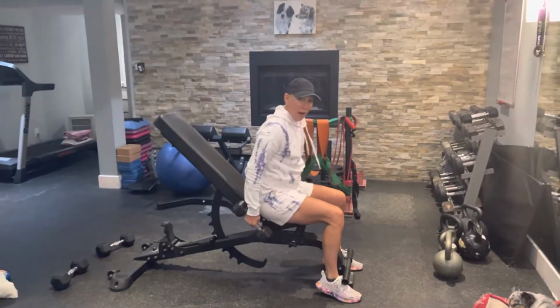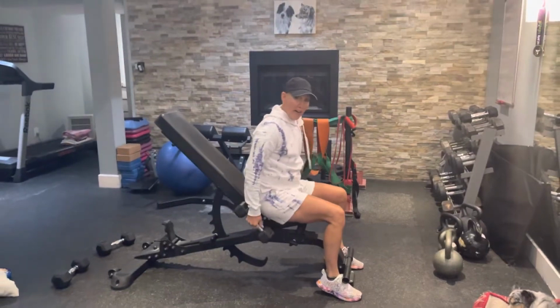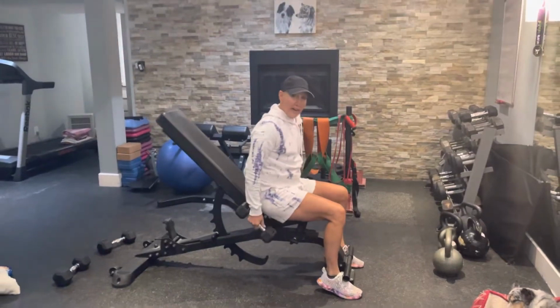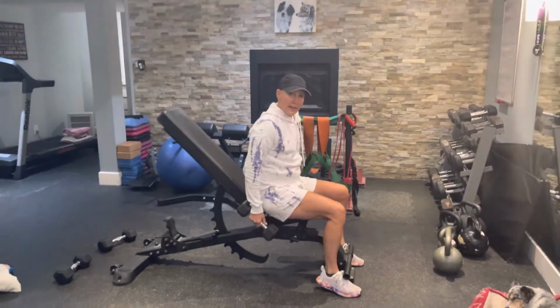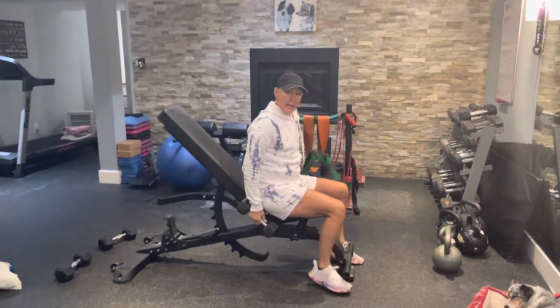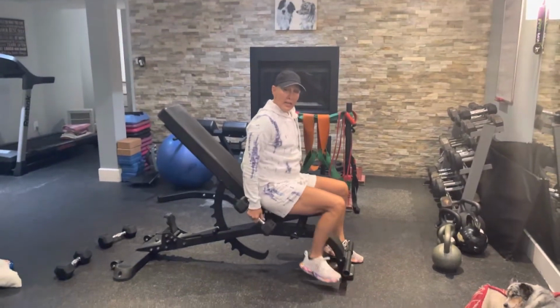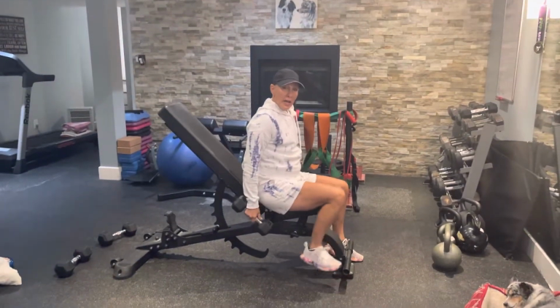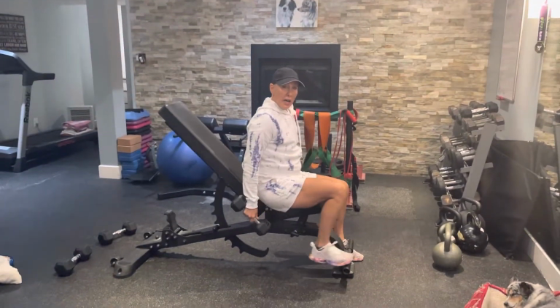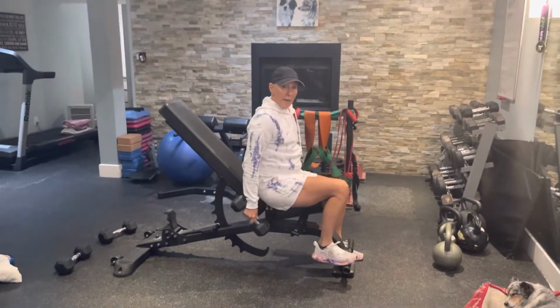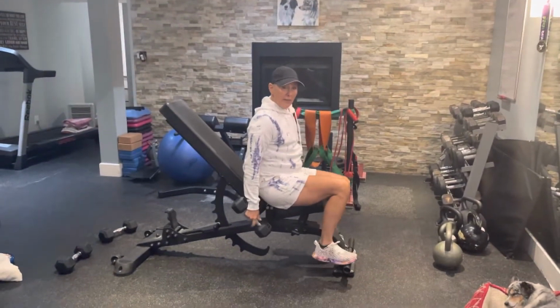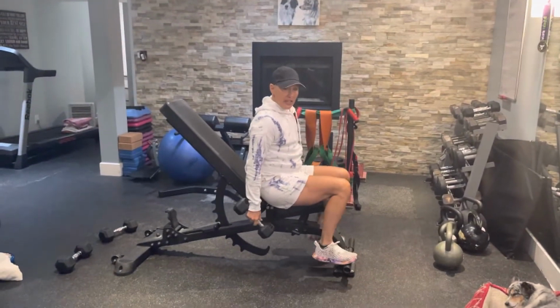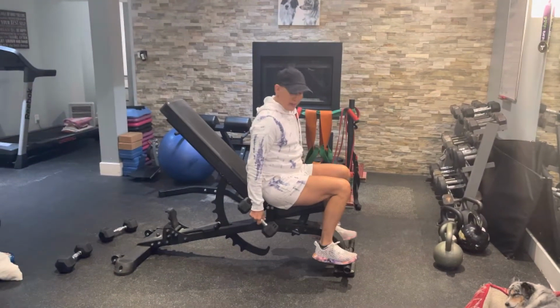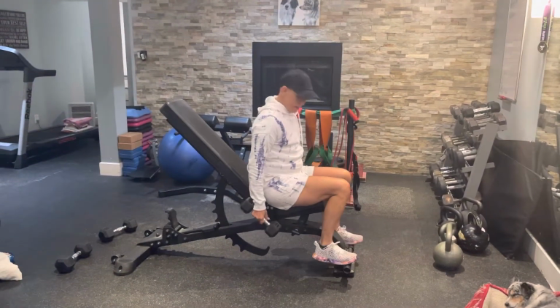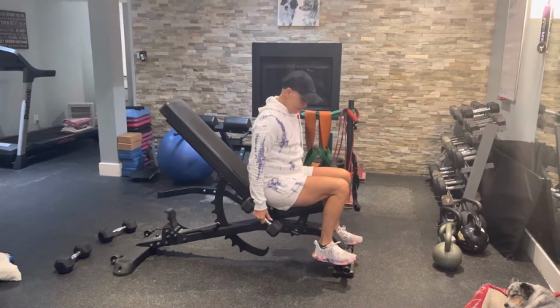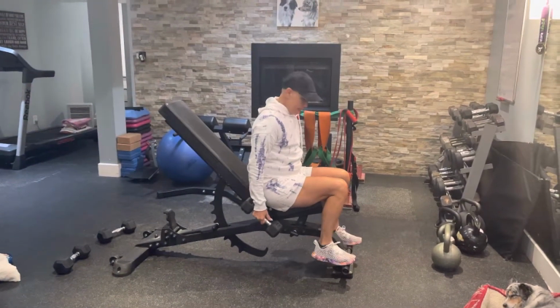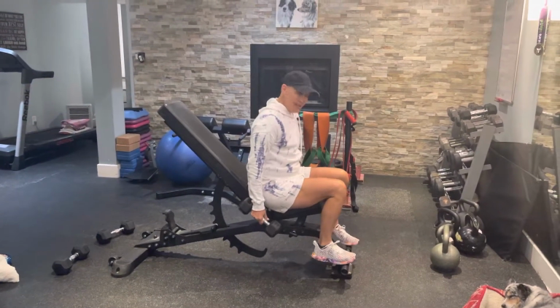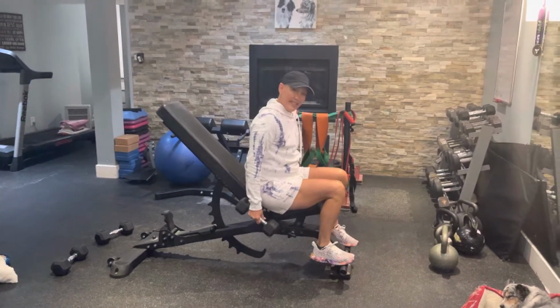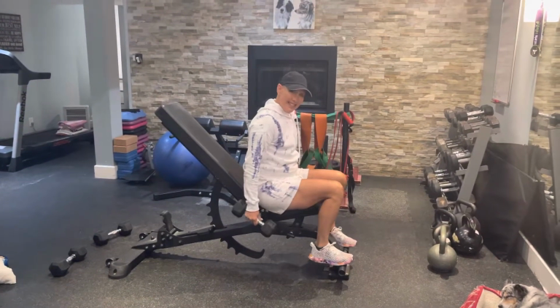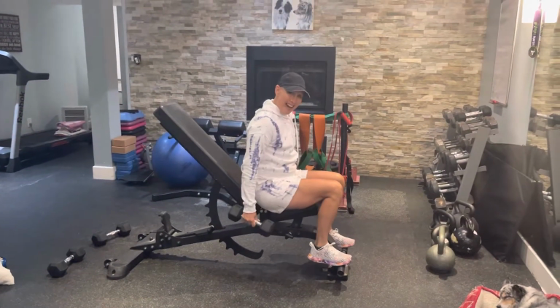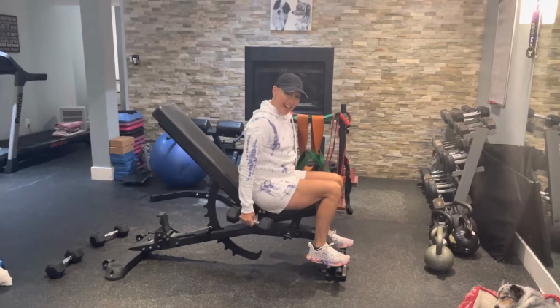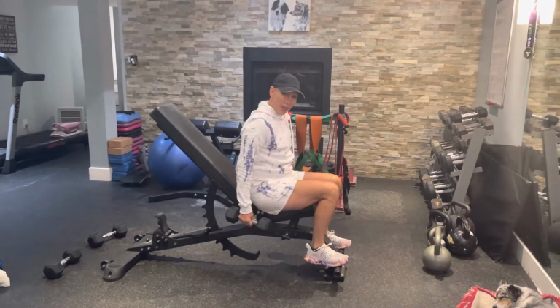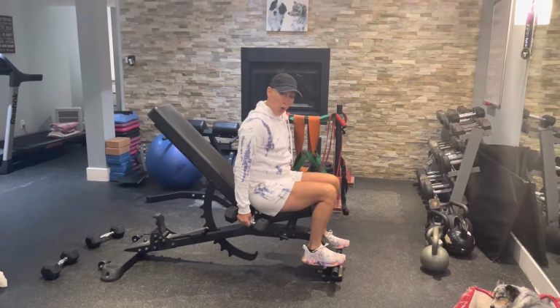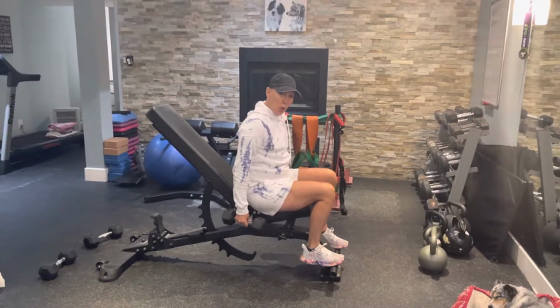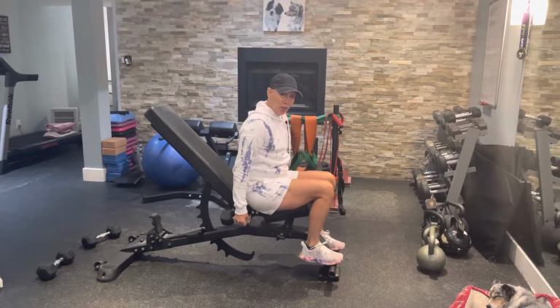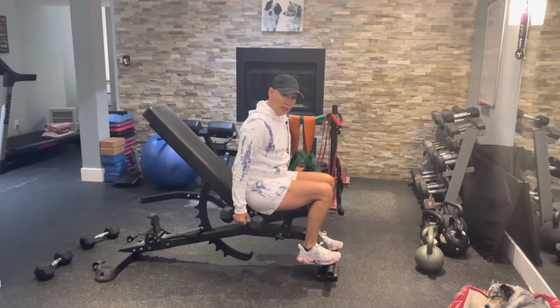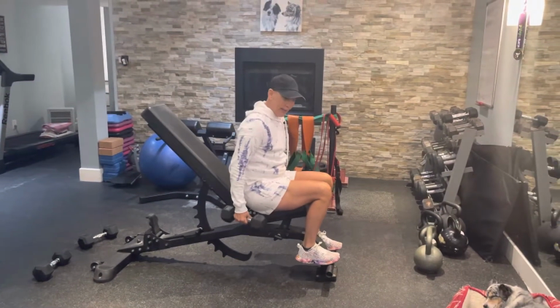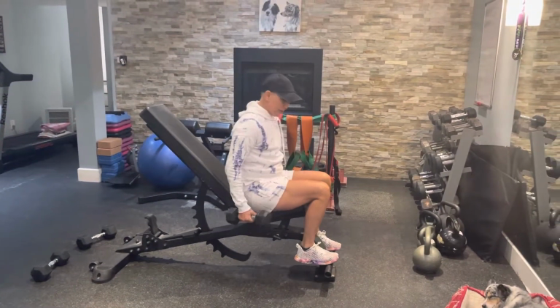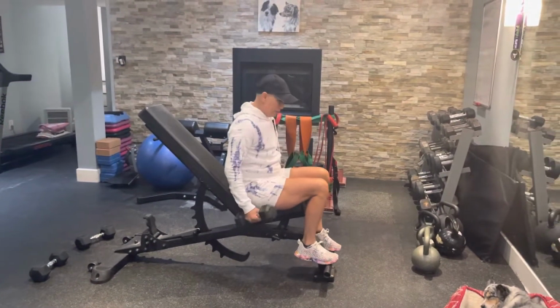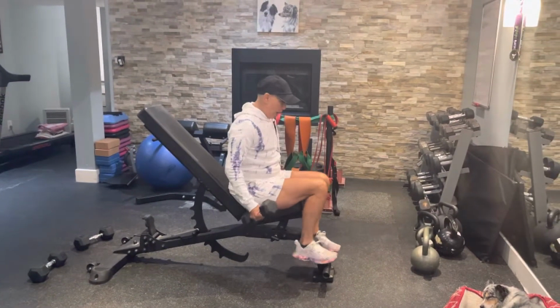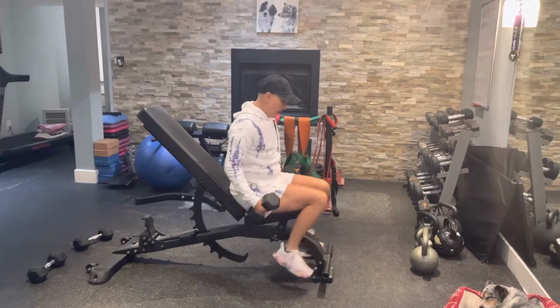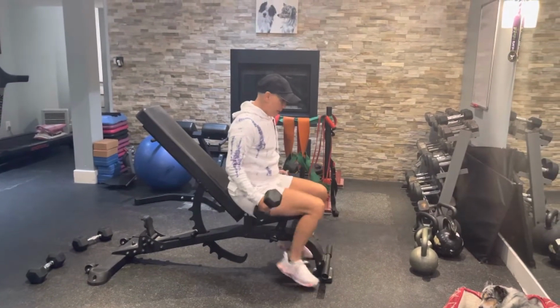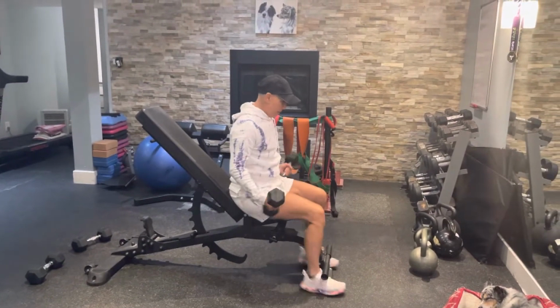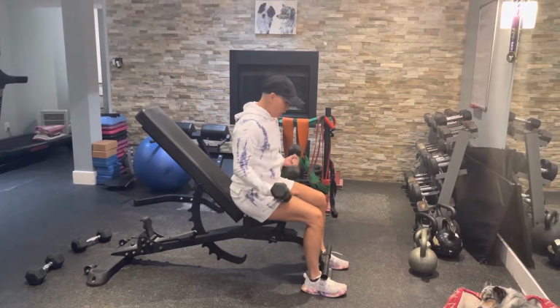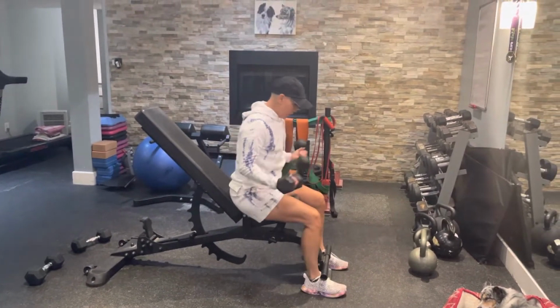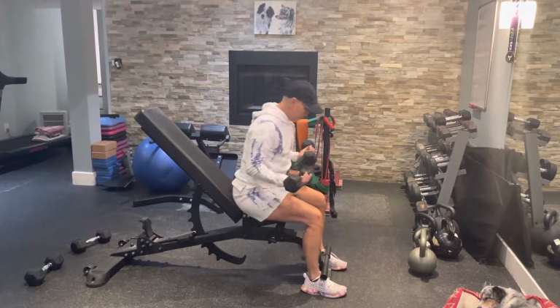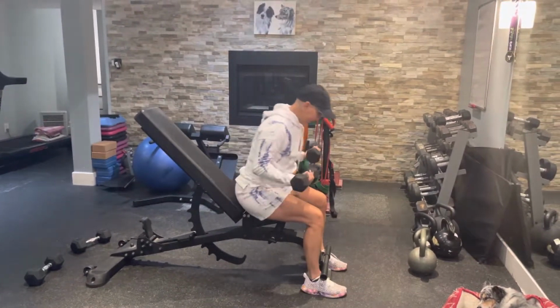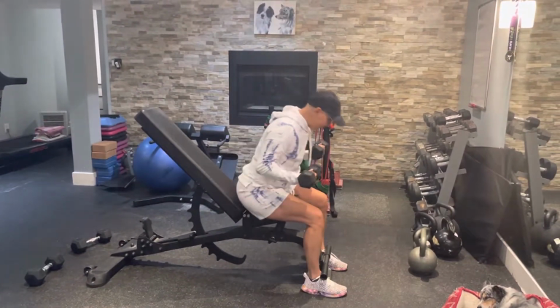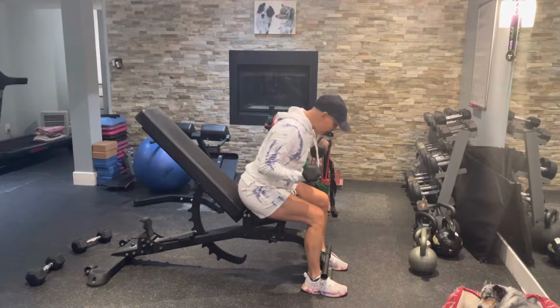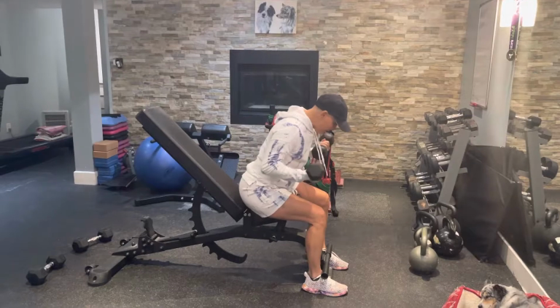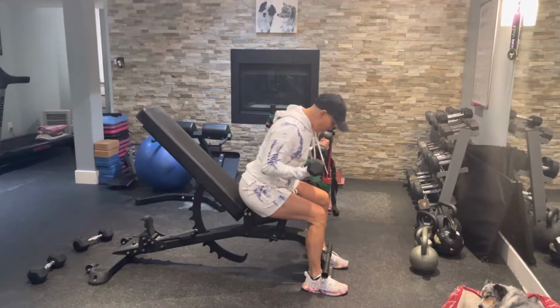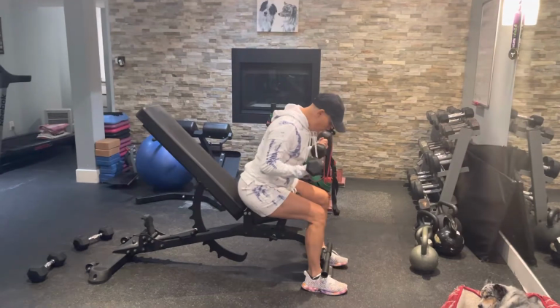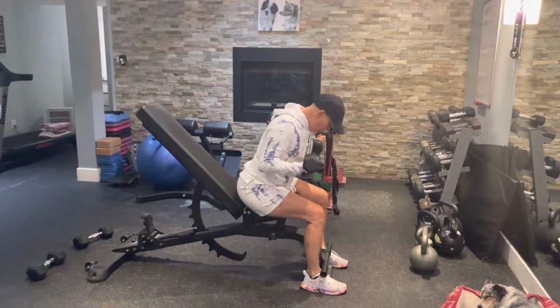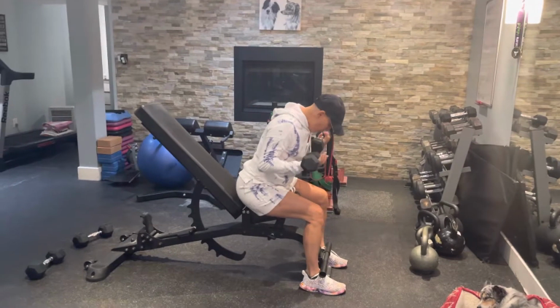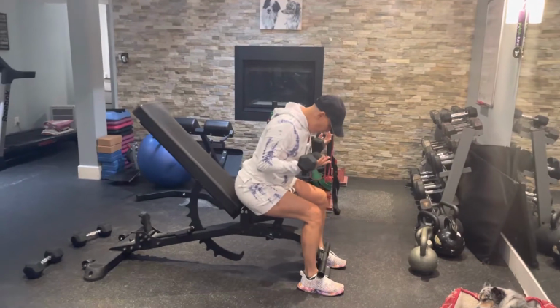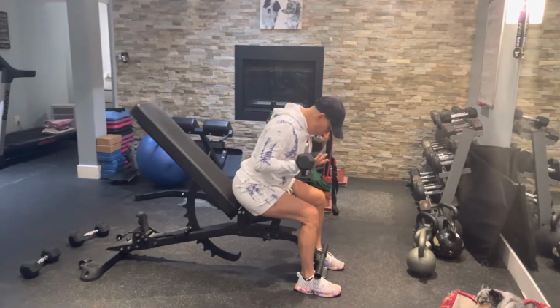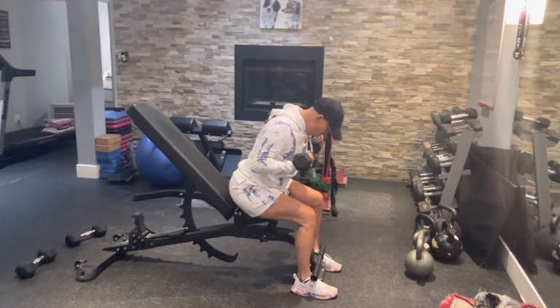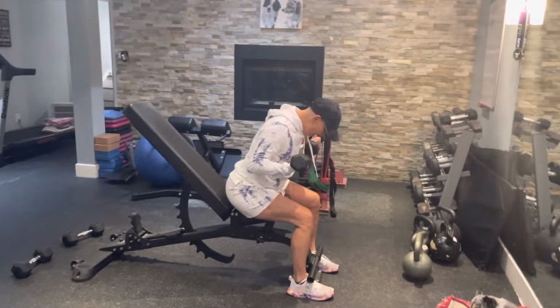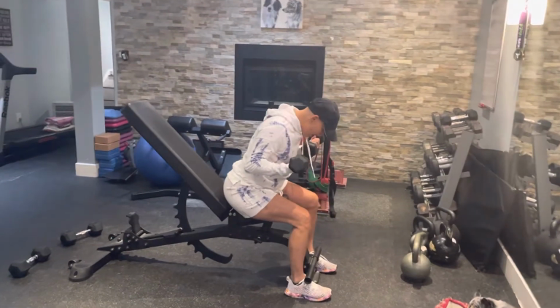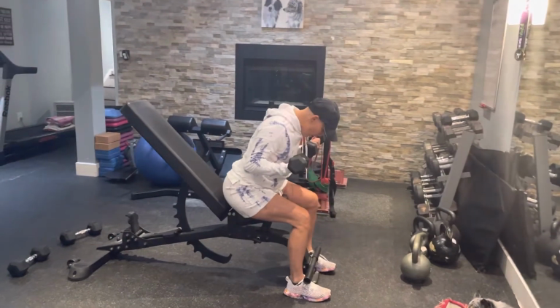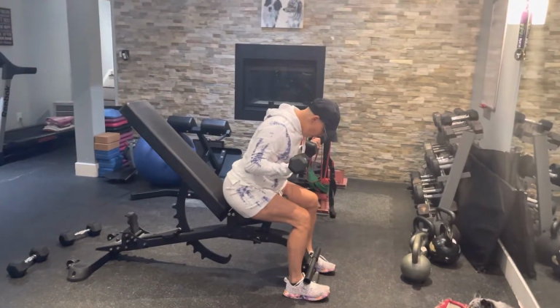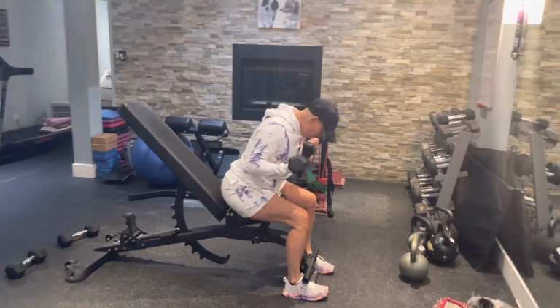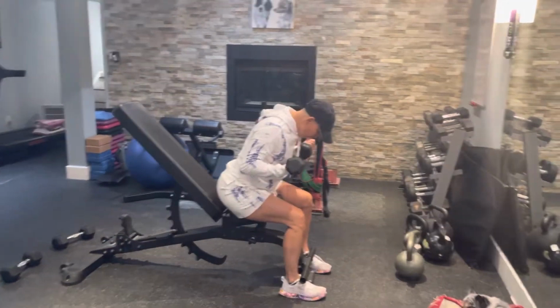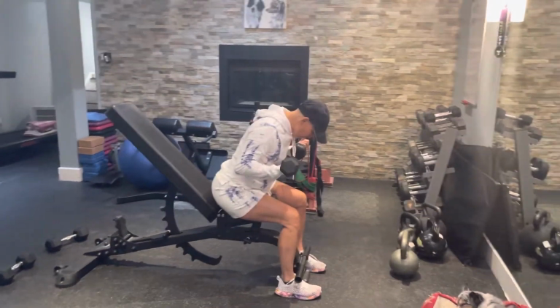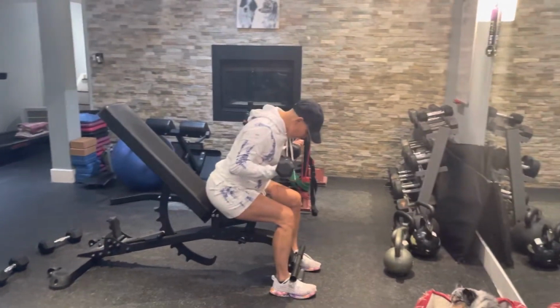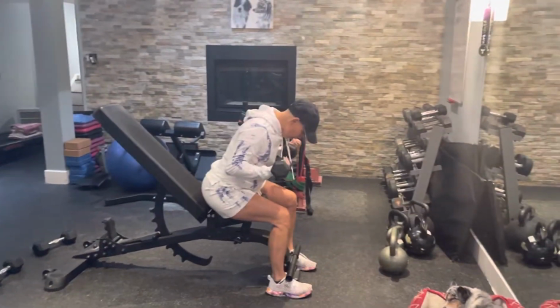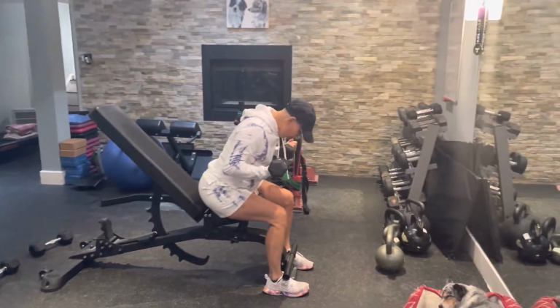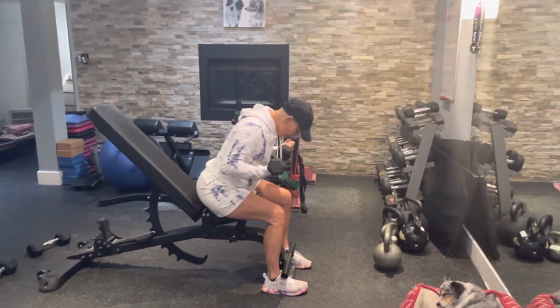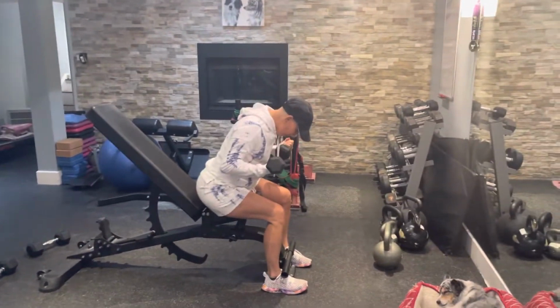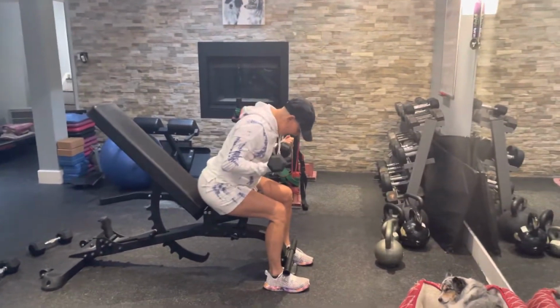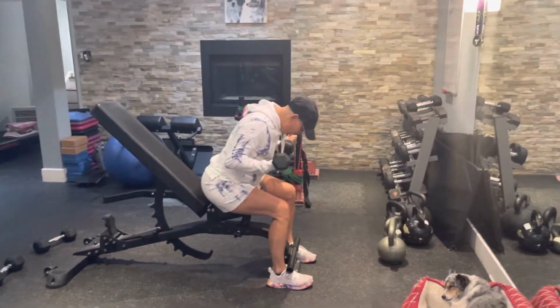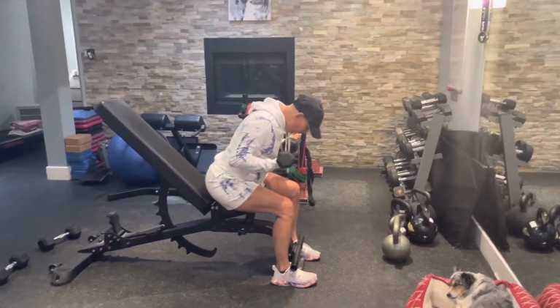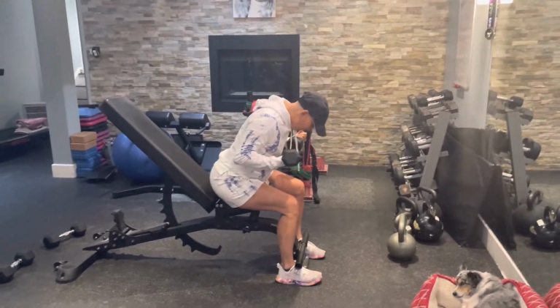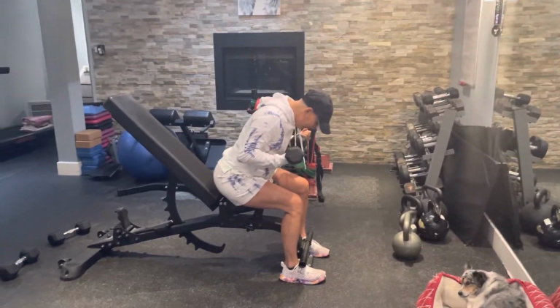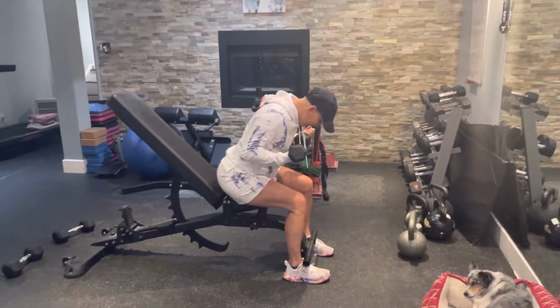All right. This is a static hold at the bottom. So you're leaning forward. One, two, three. Holding it.